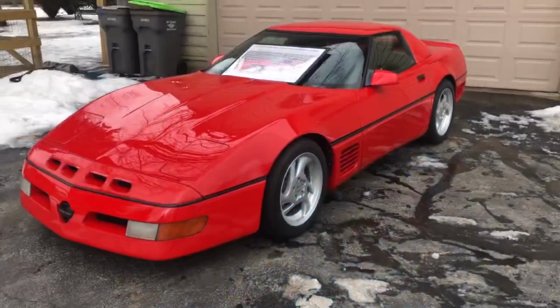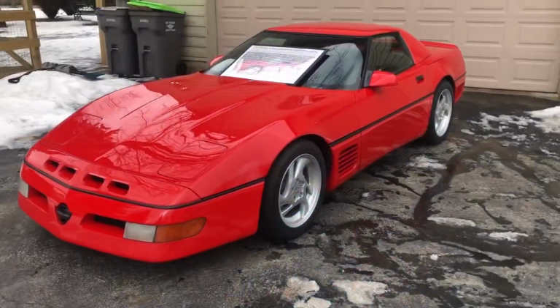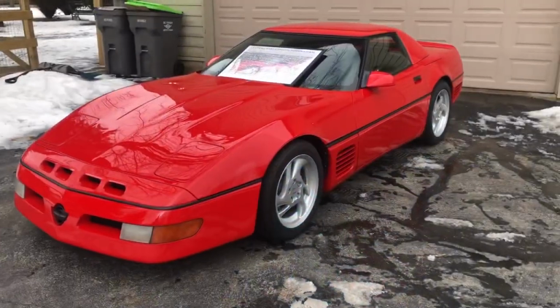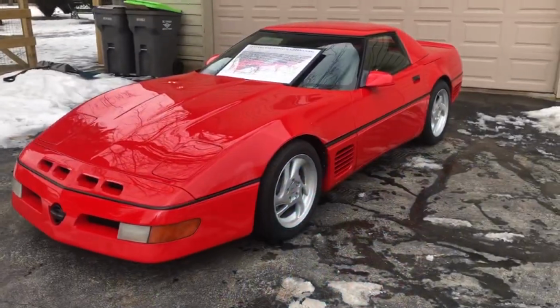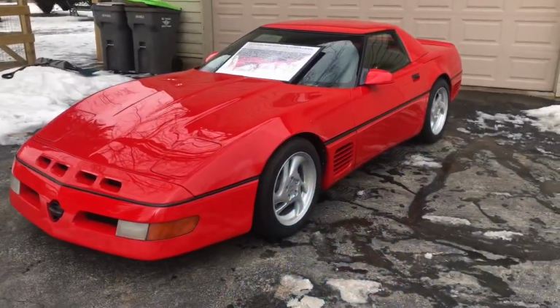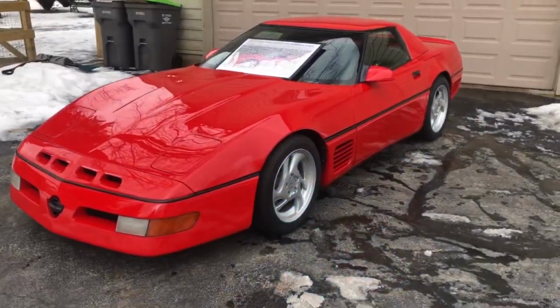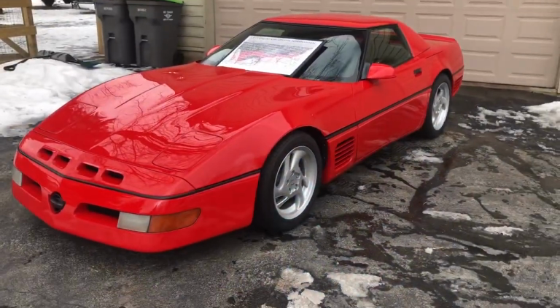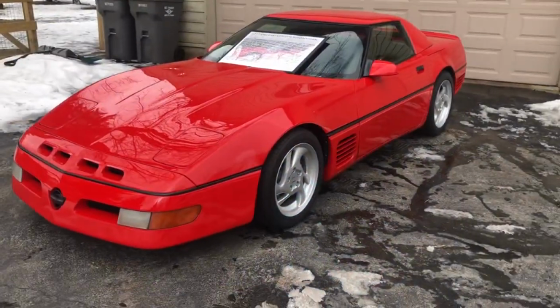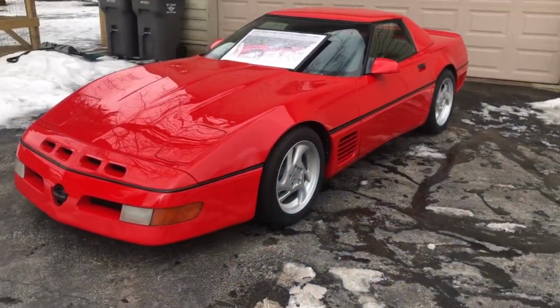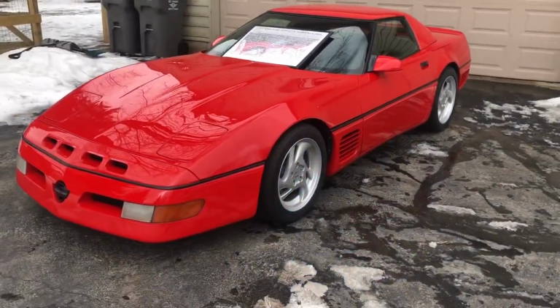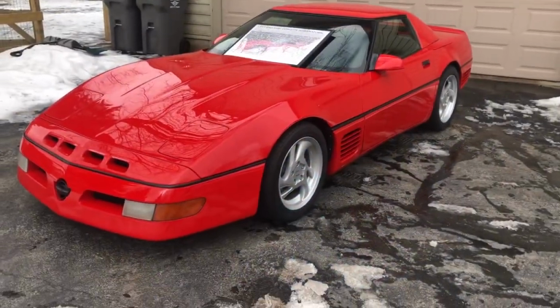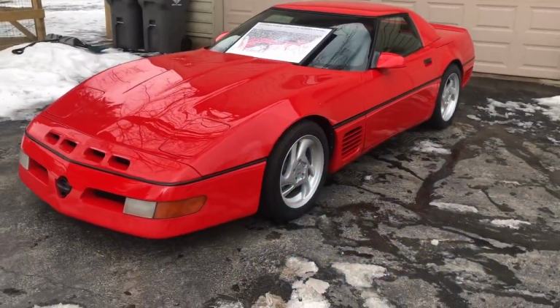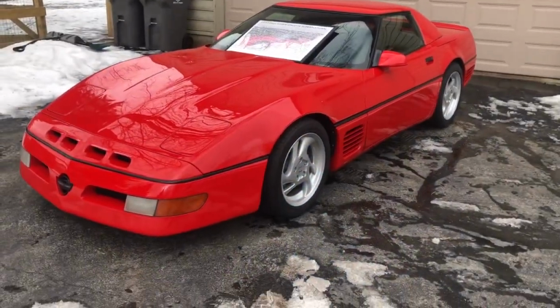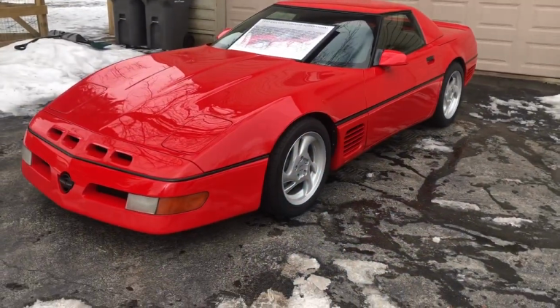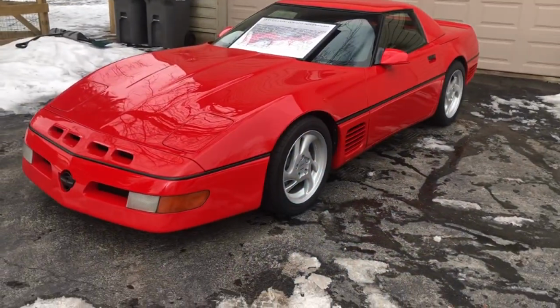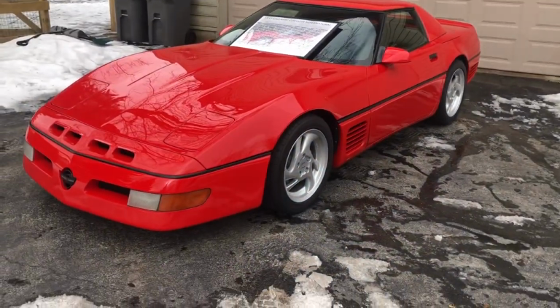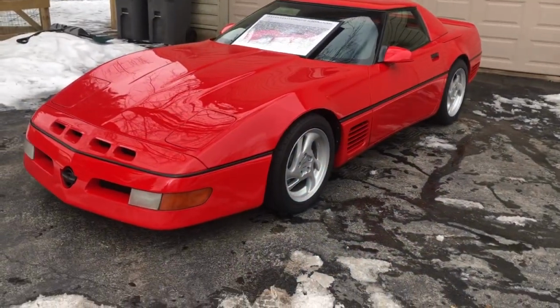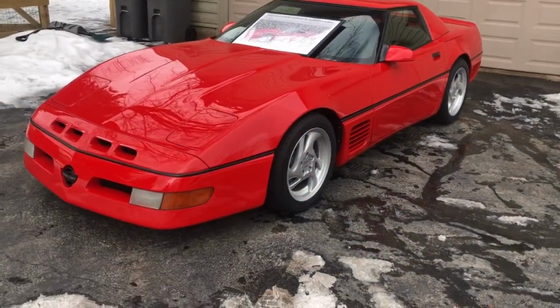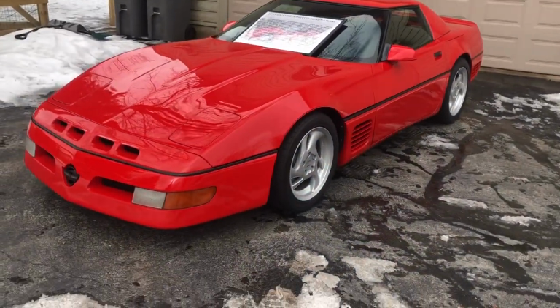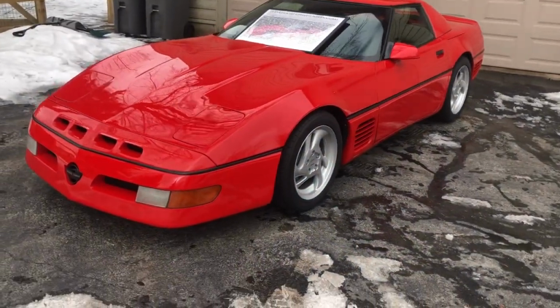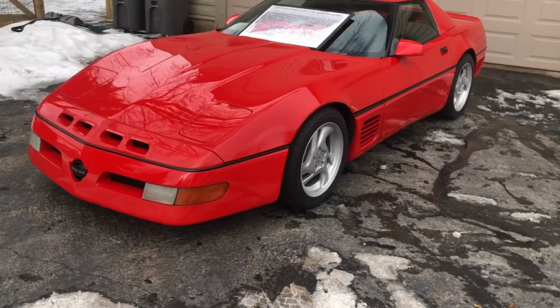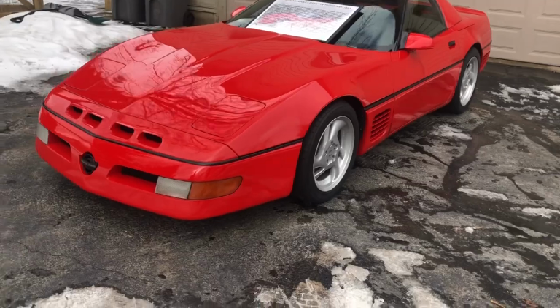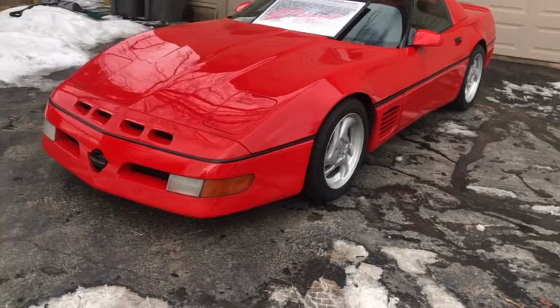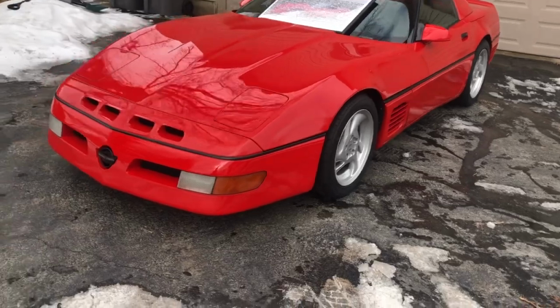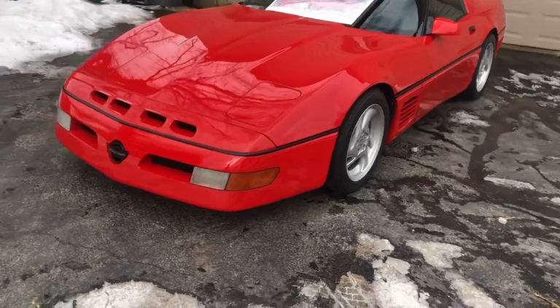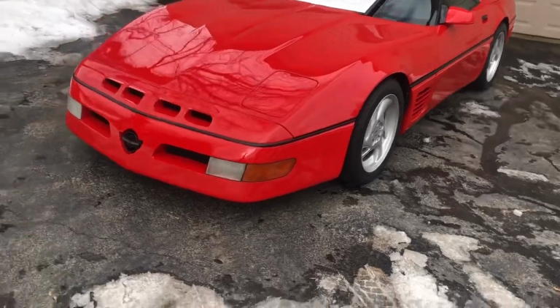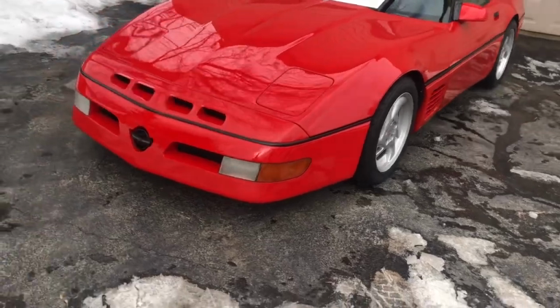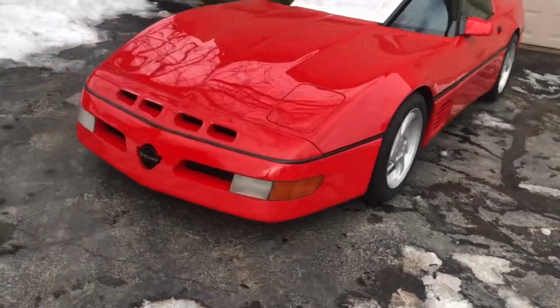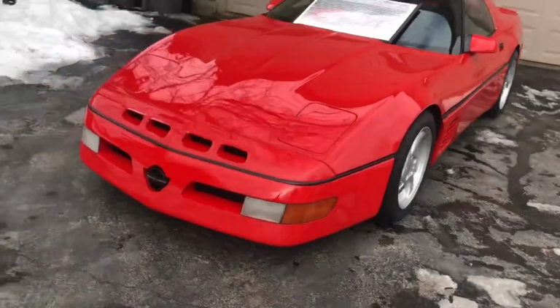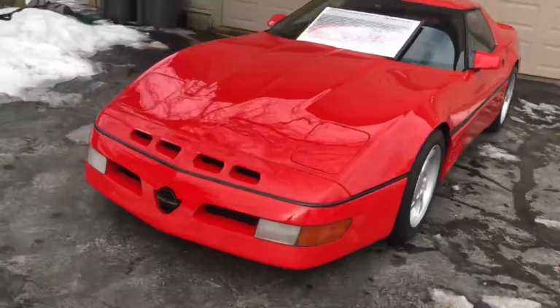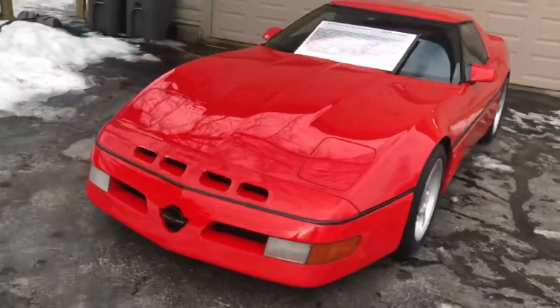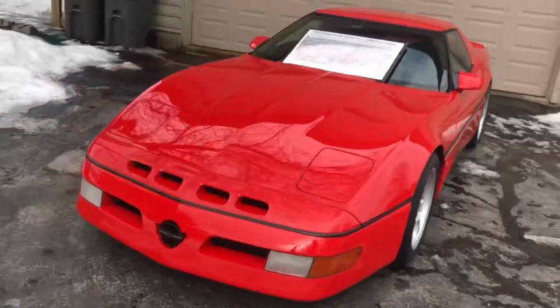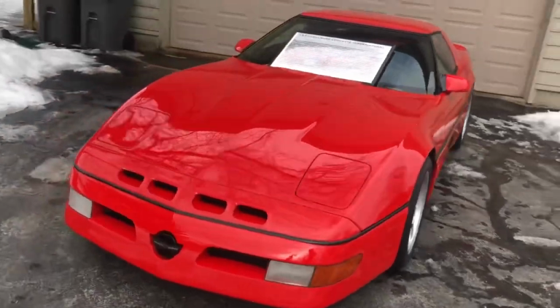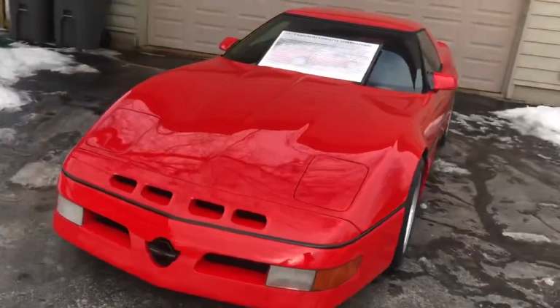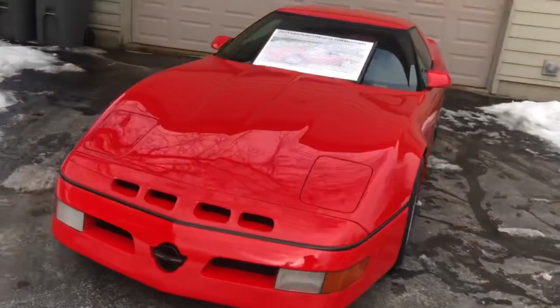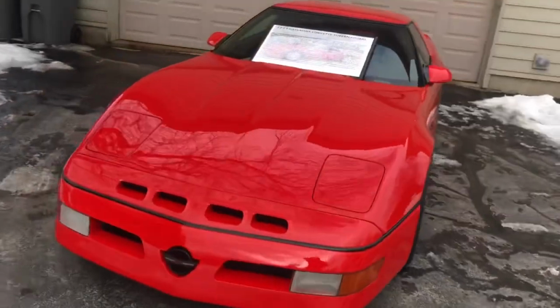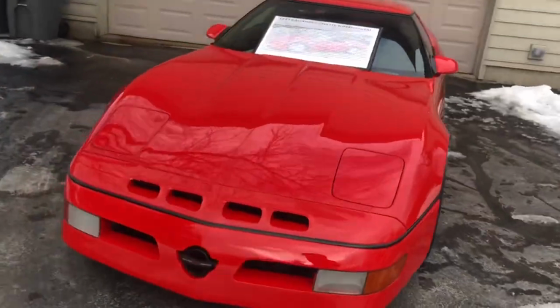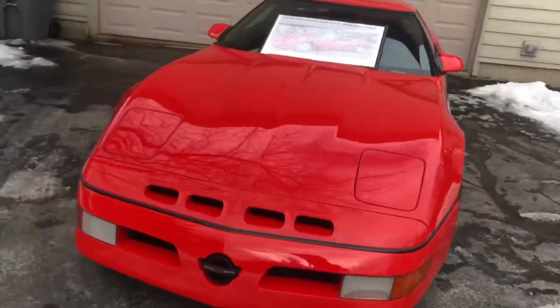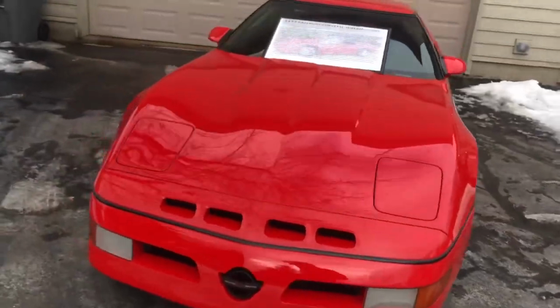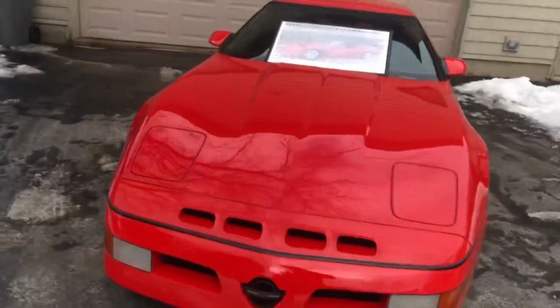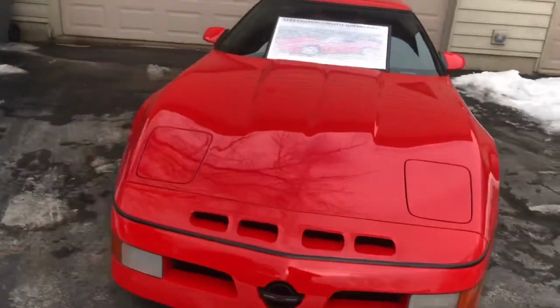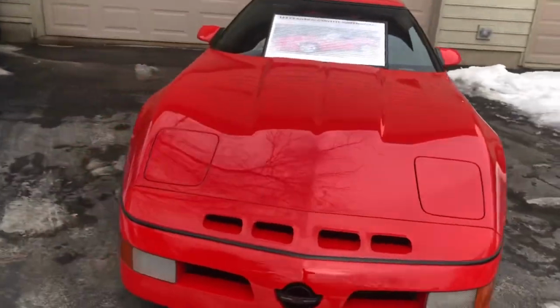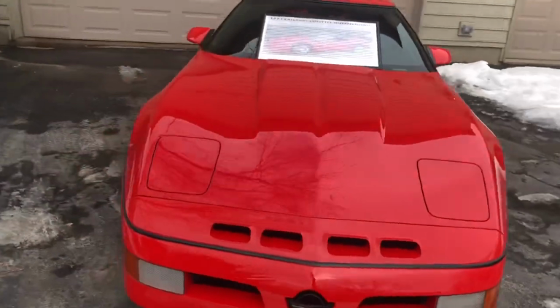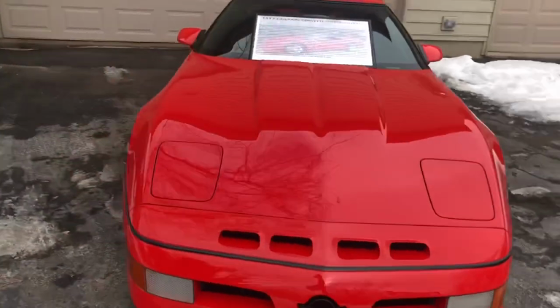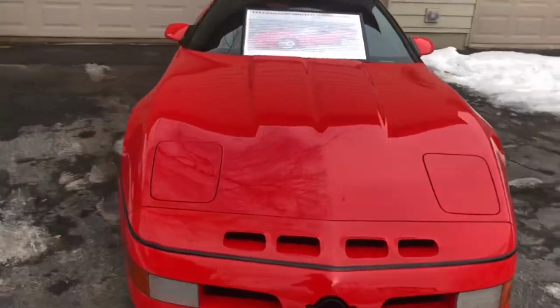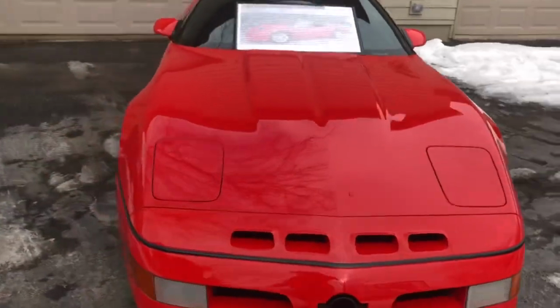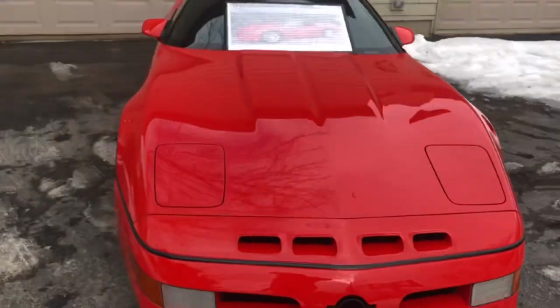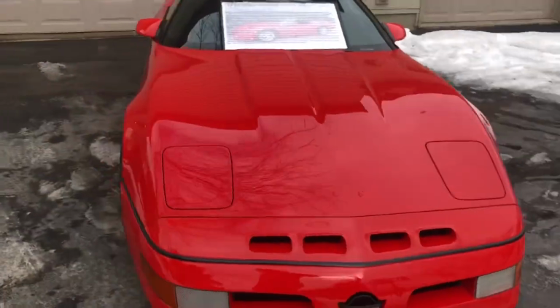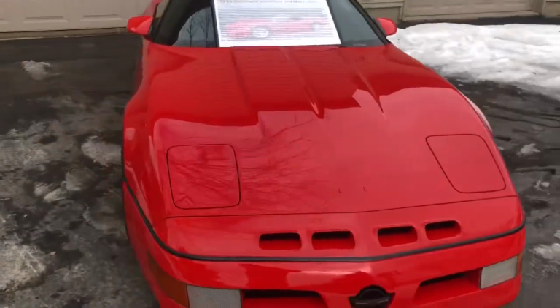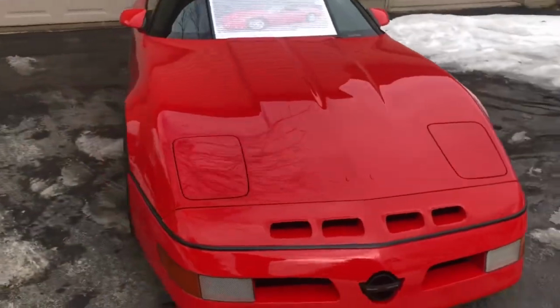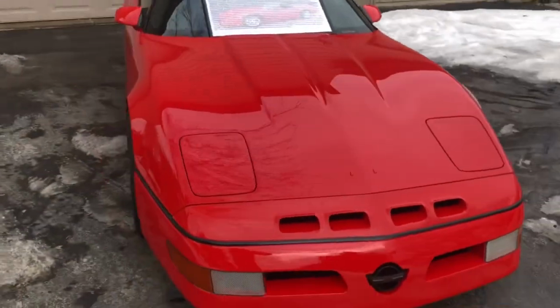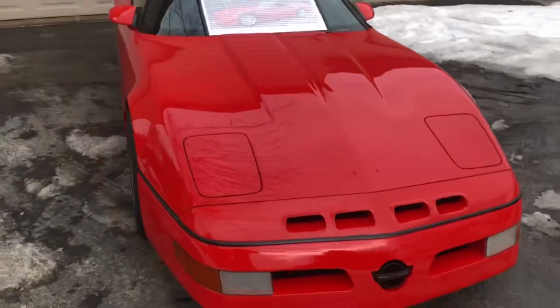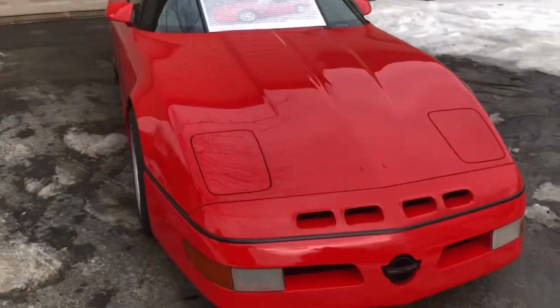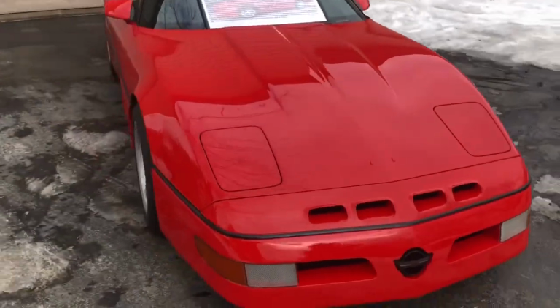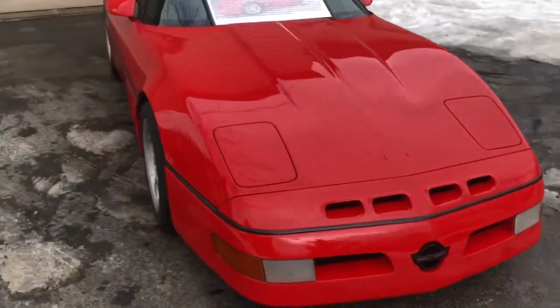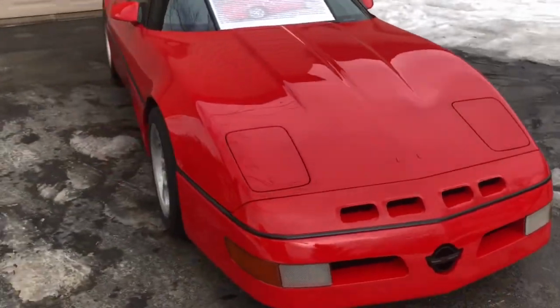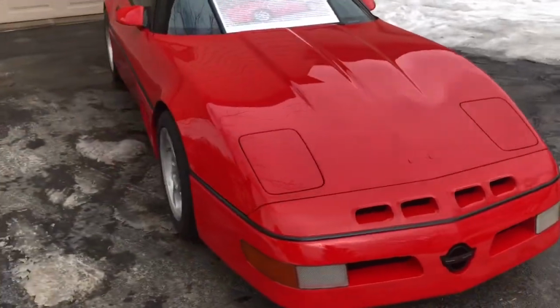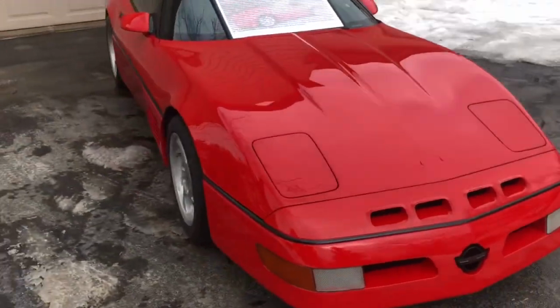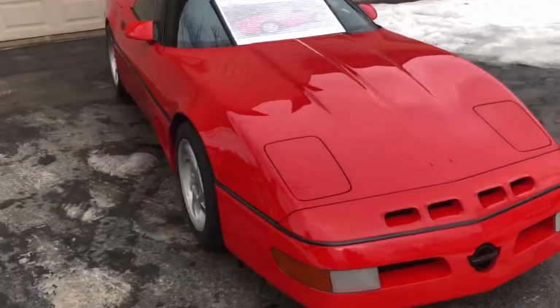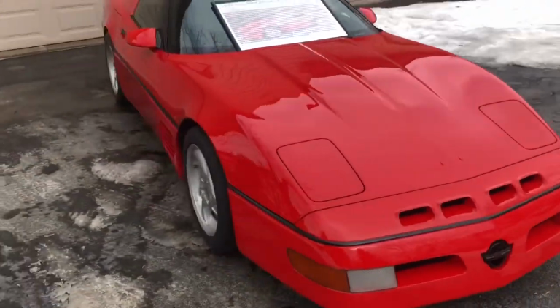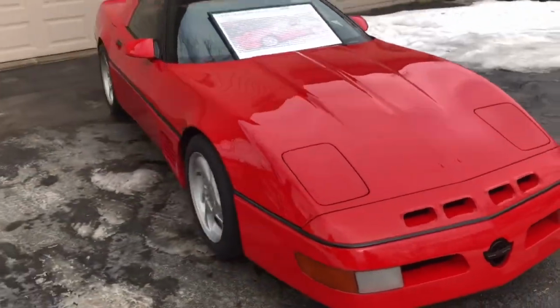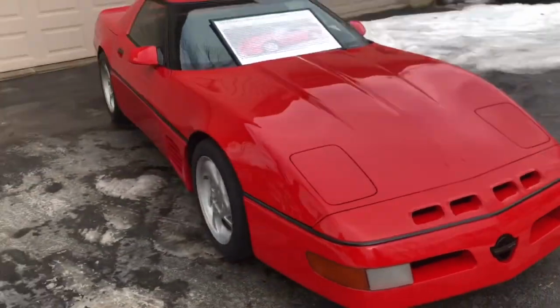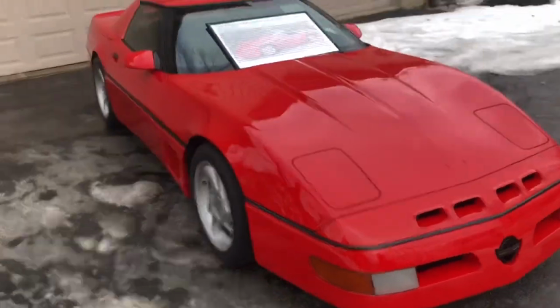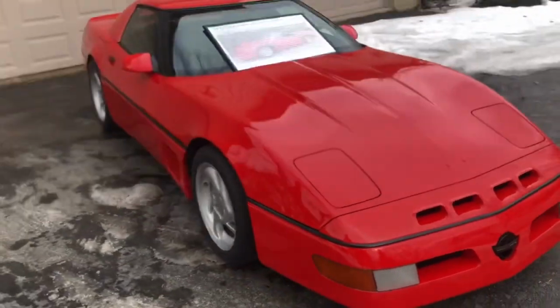1993 Callaway Supernatural 400 out of the garage today.